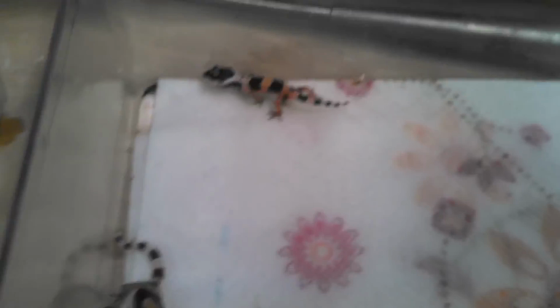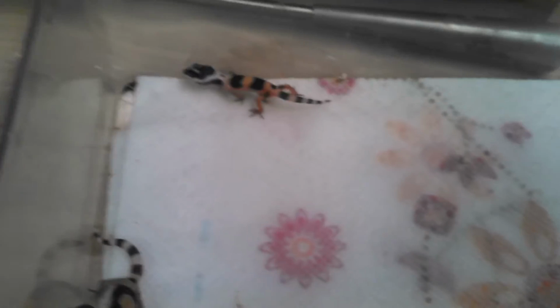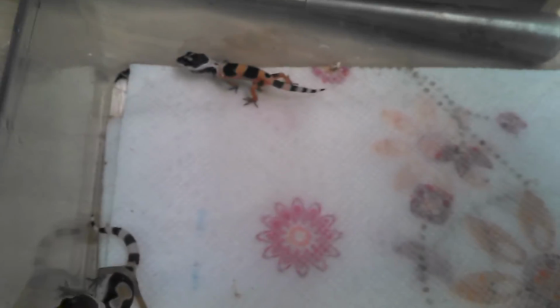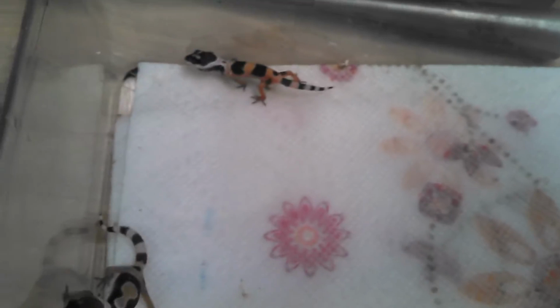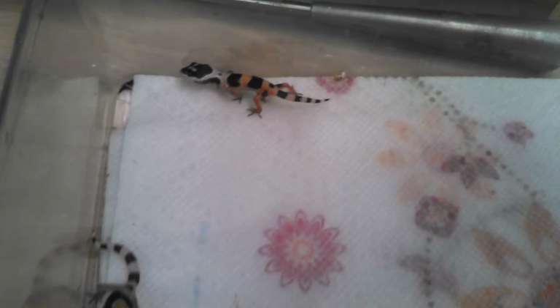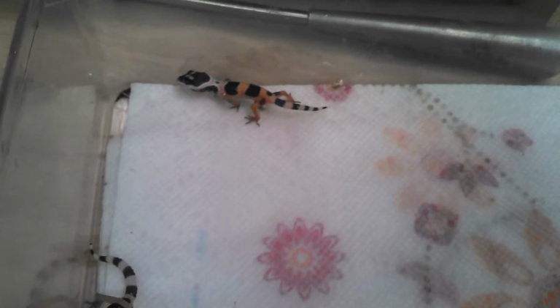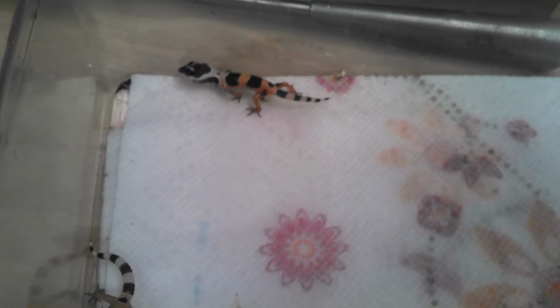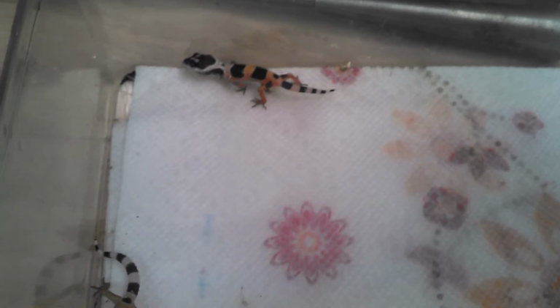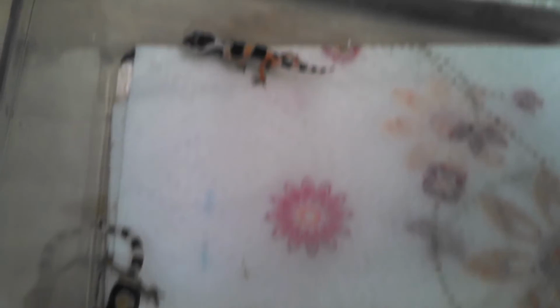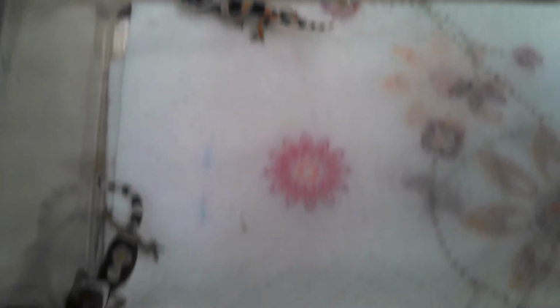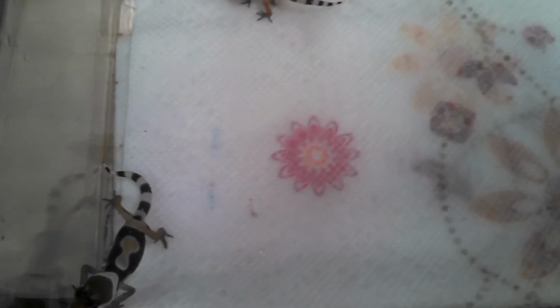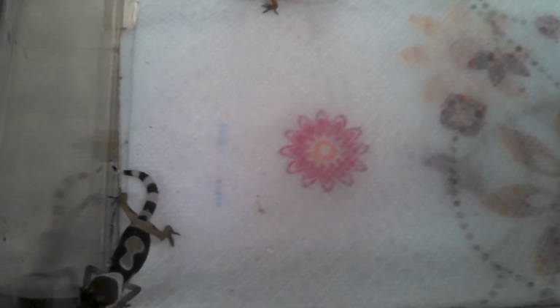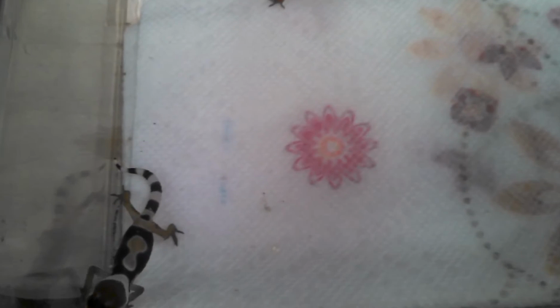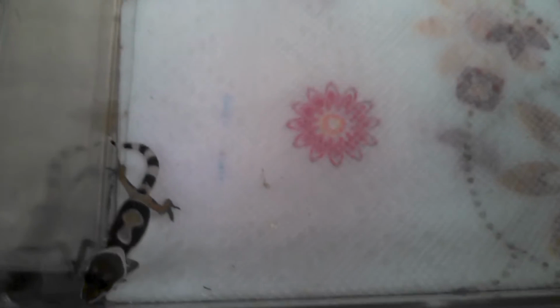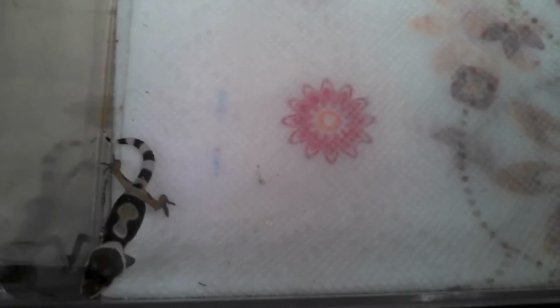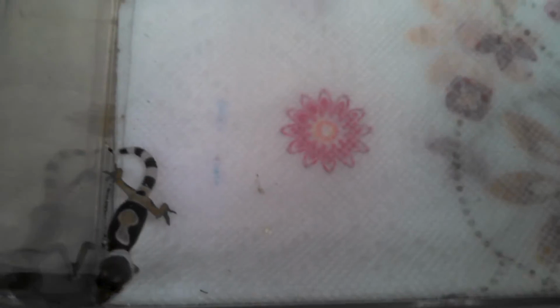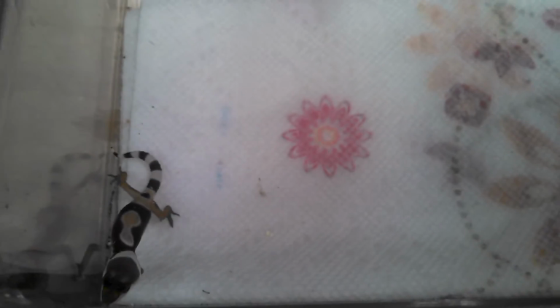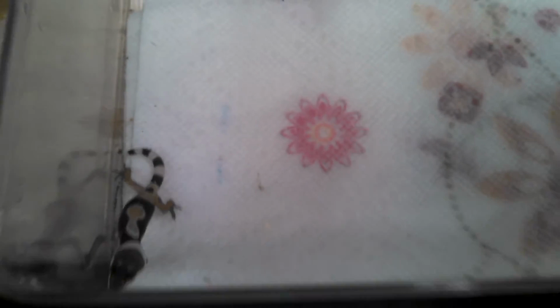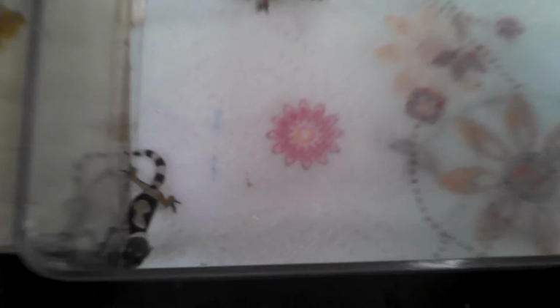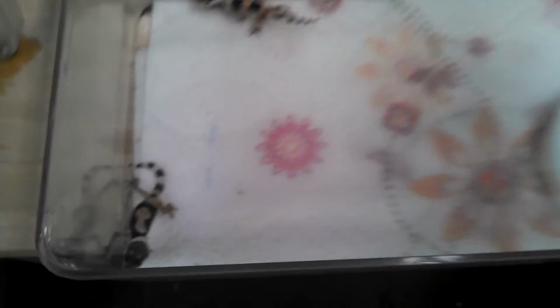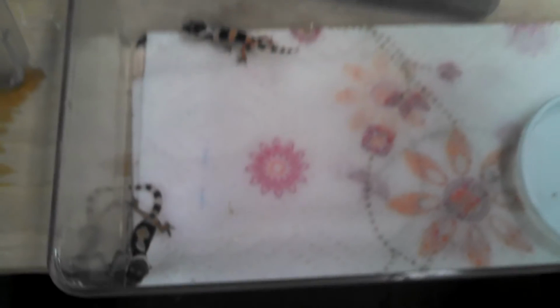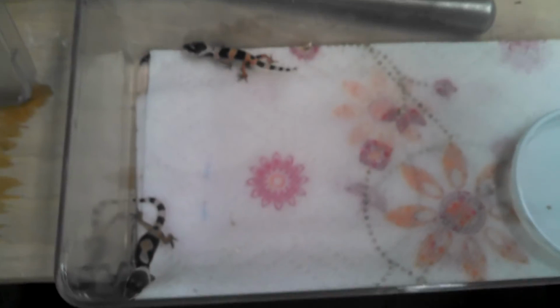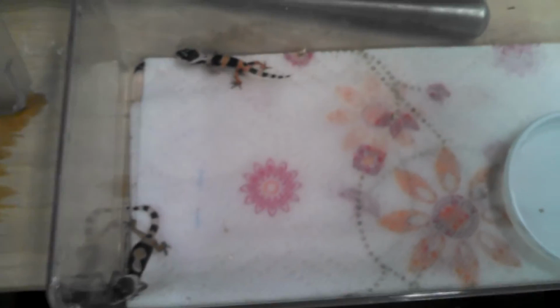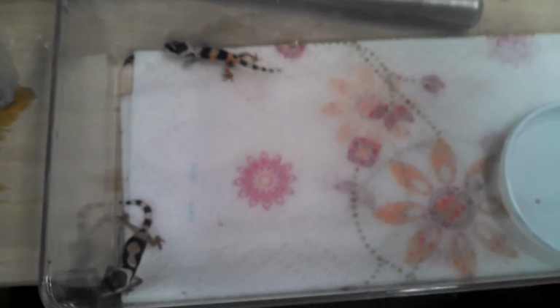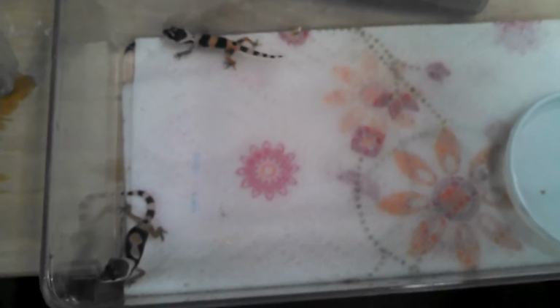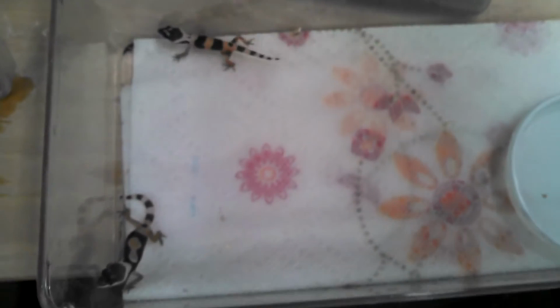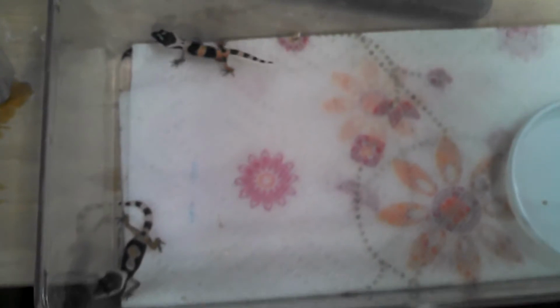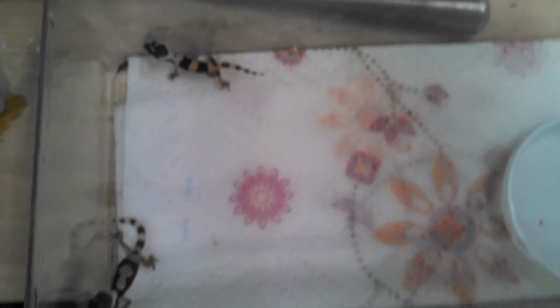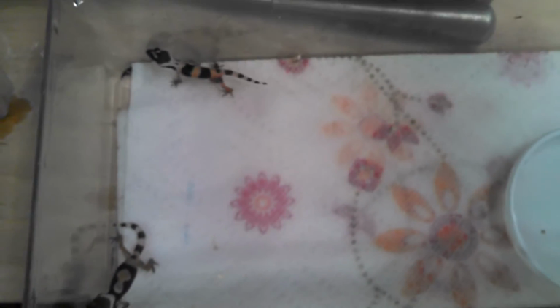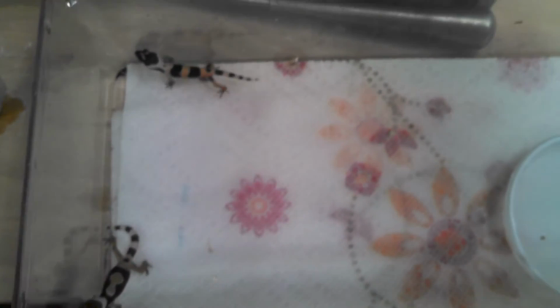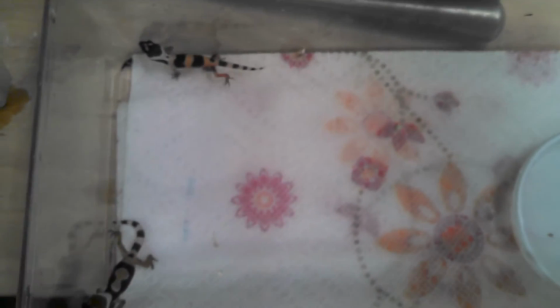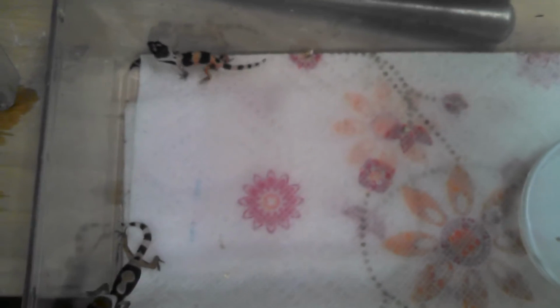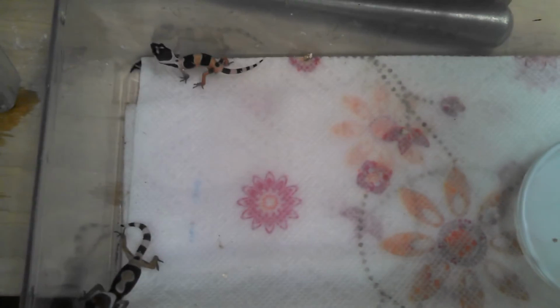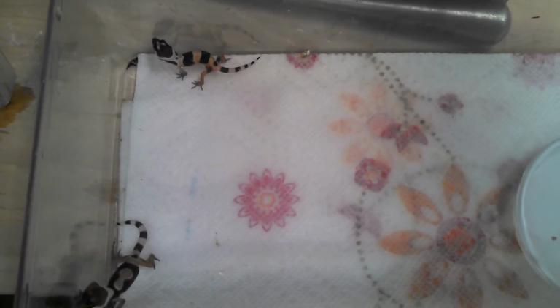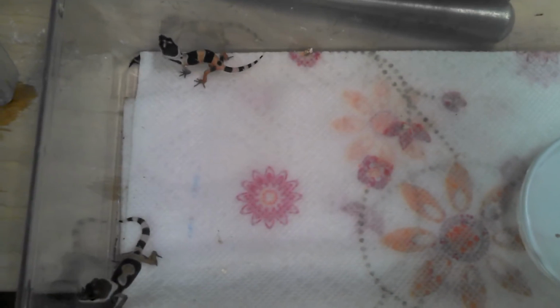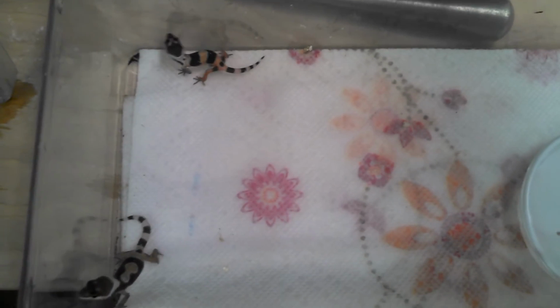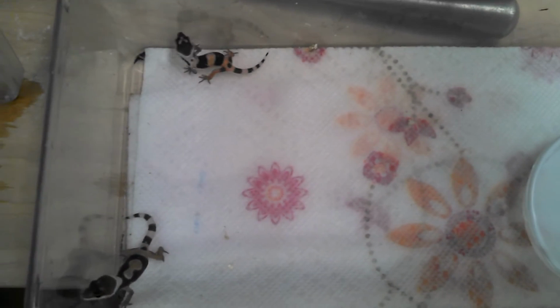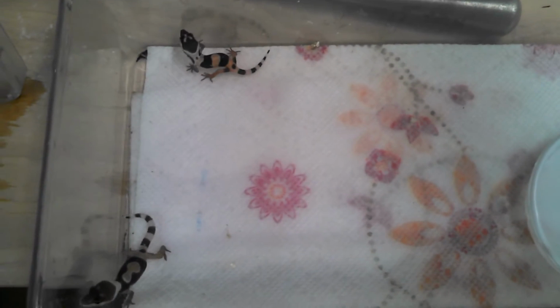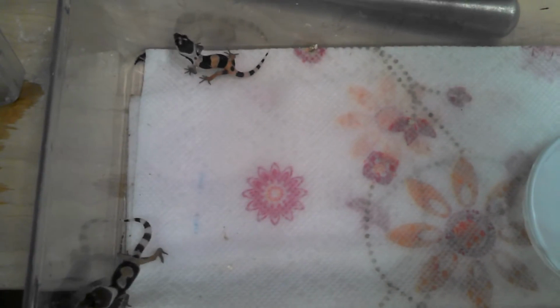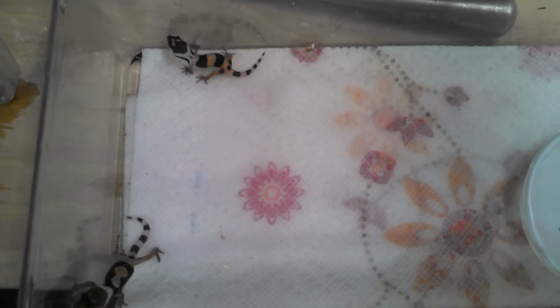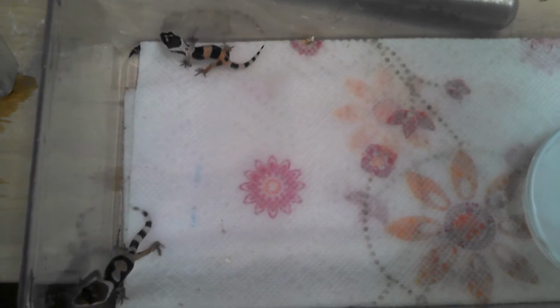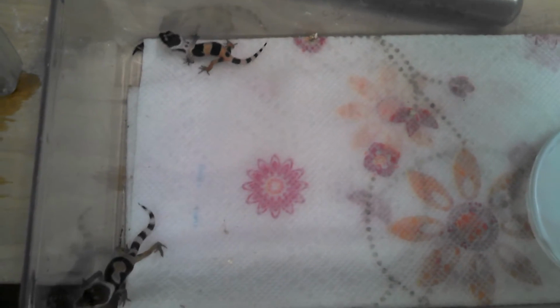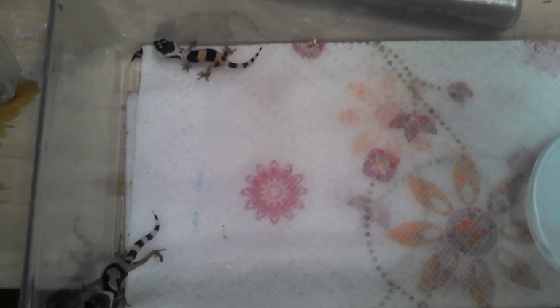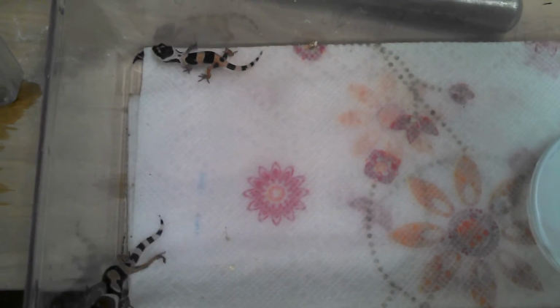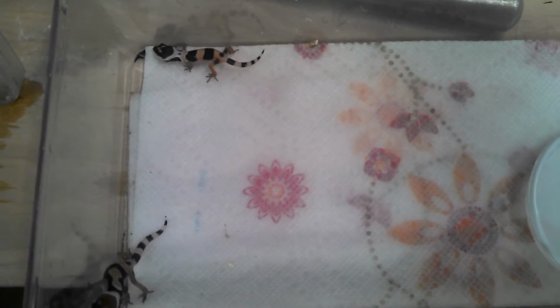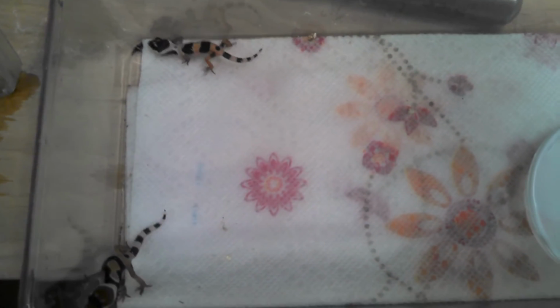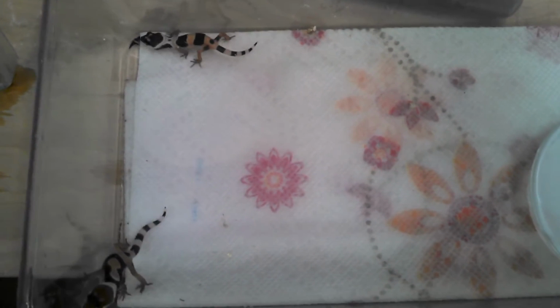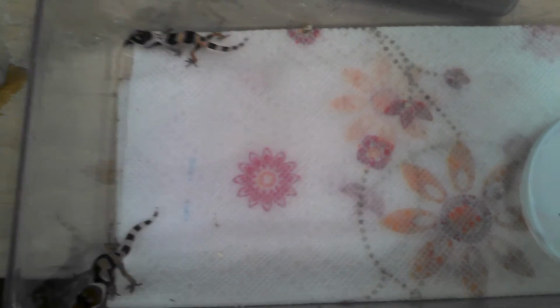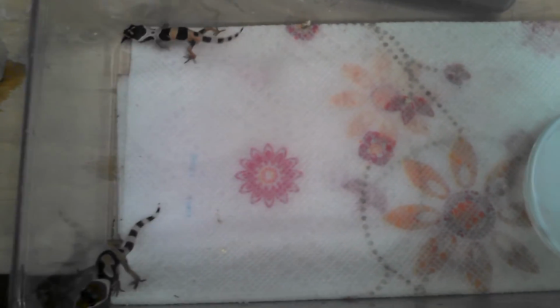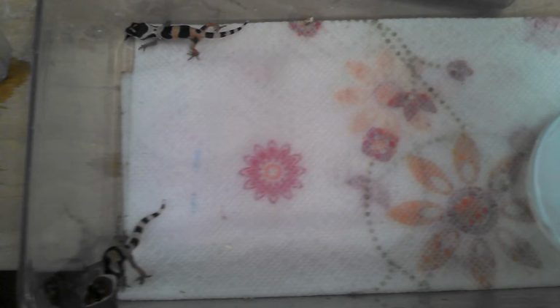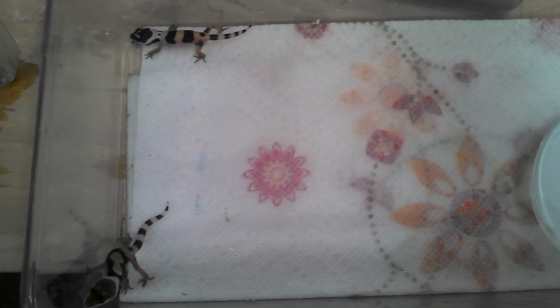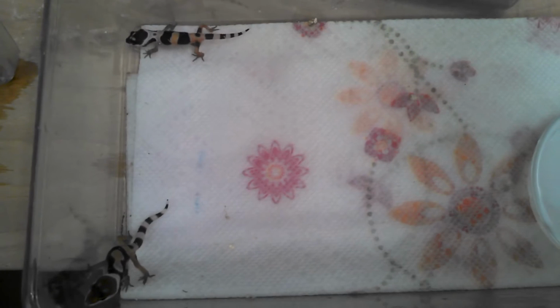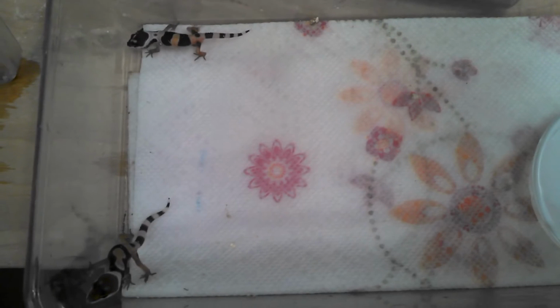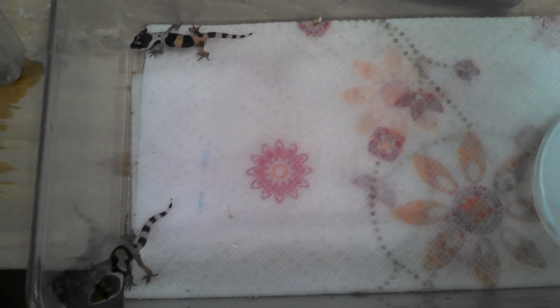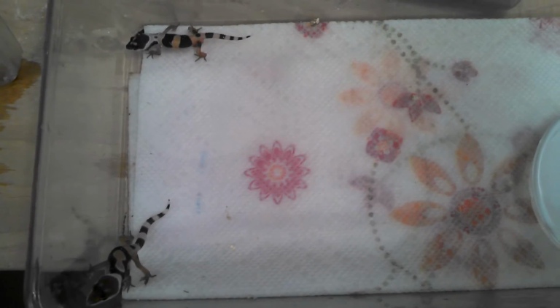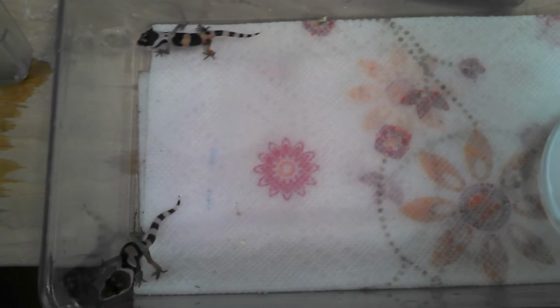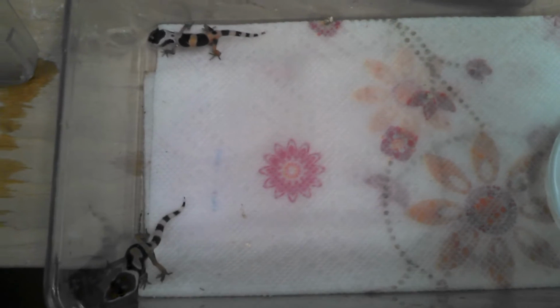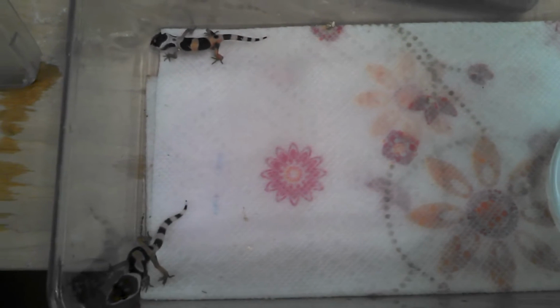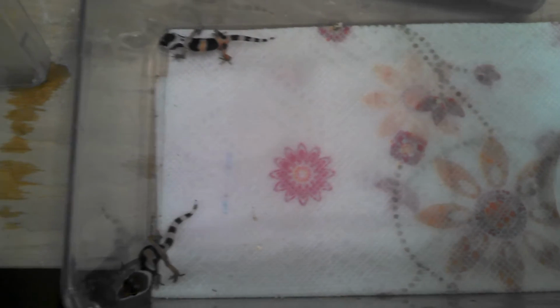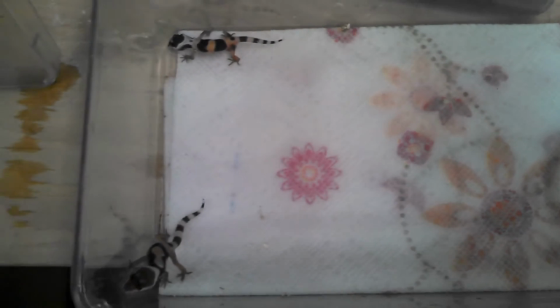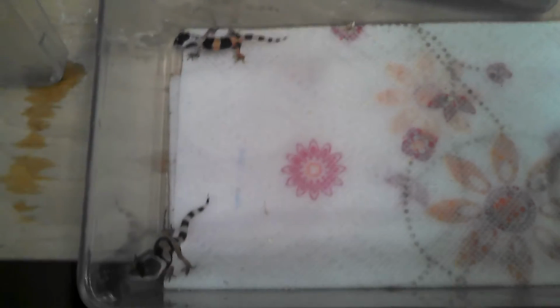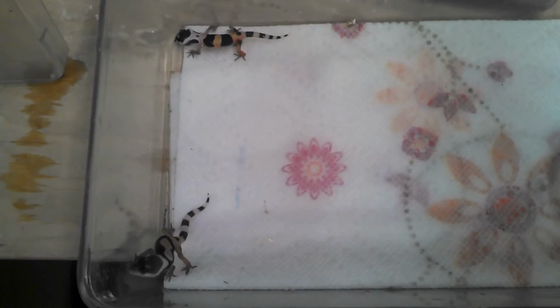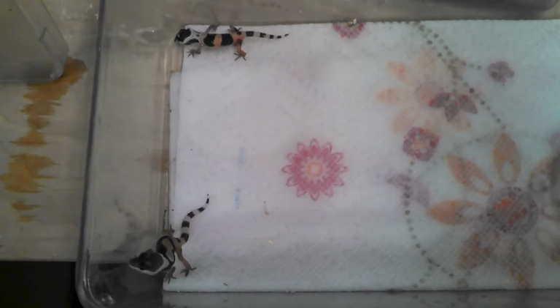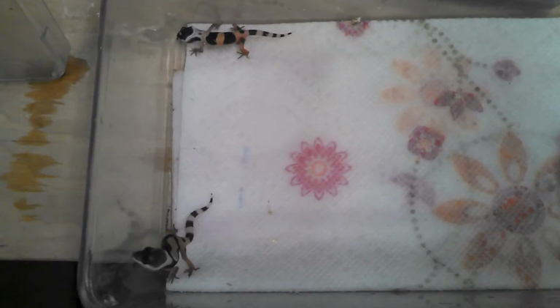Actually, they hatched last night. I was surprised — tiny, tiny little things.